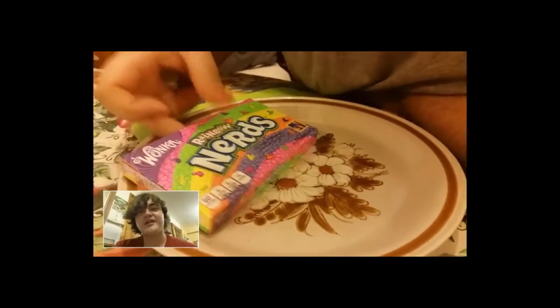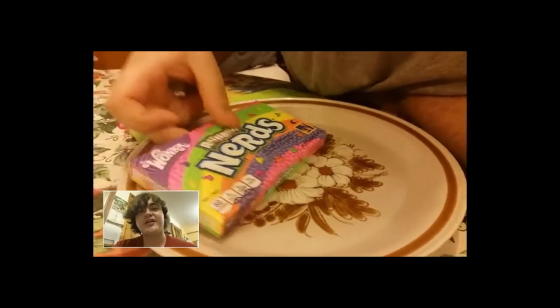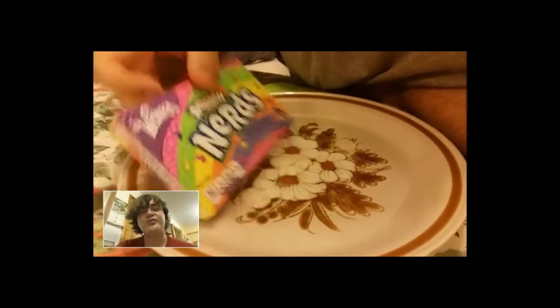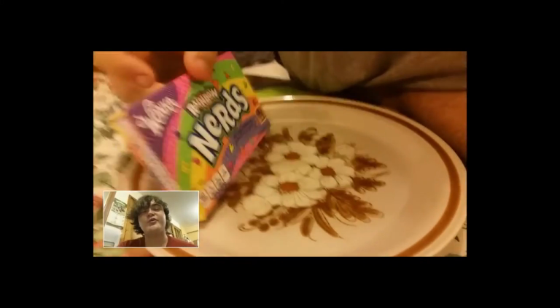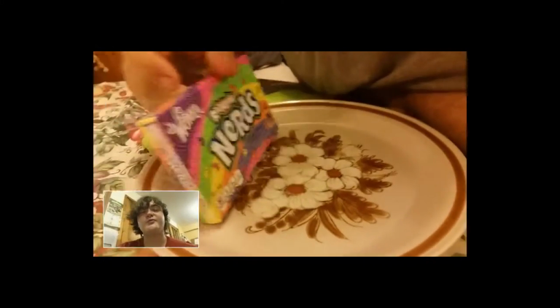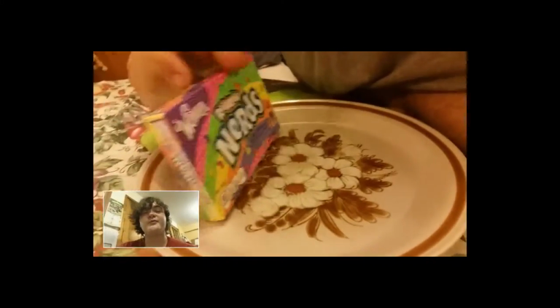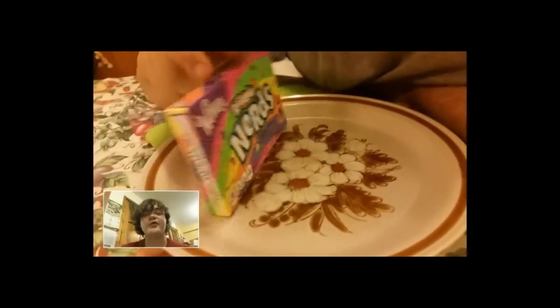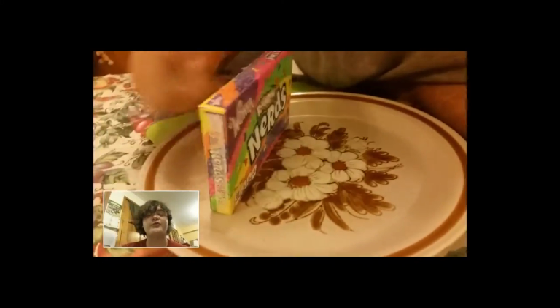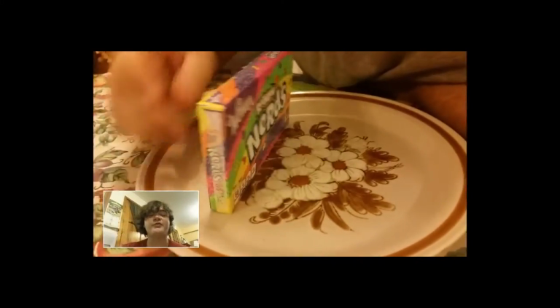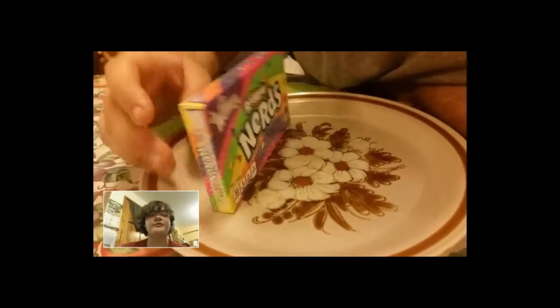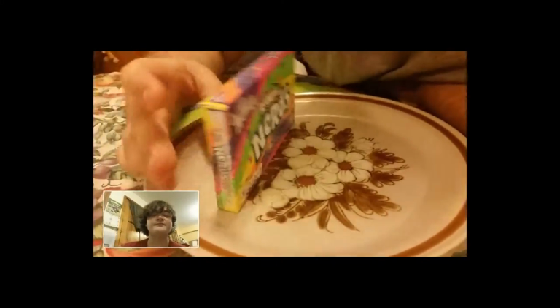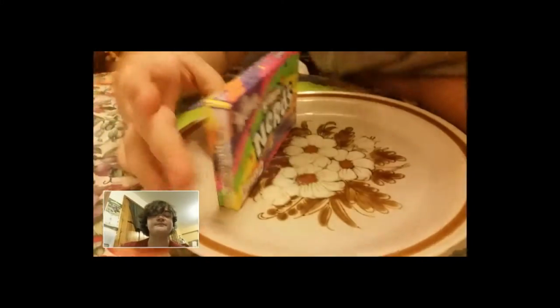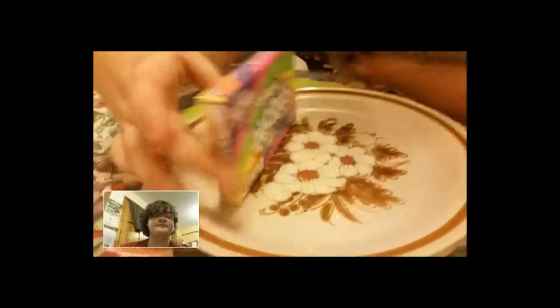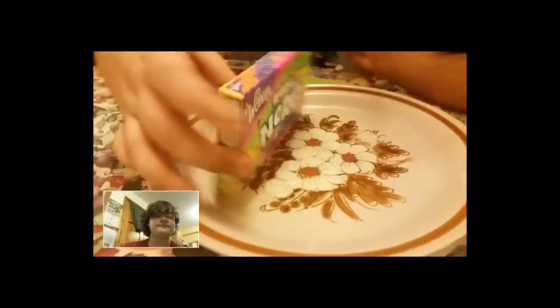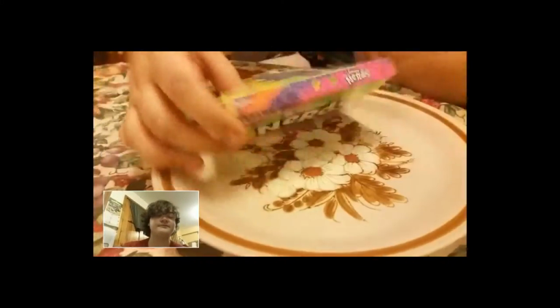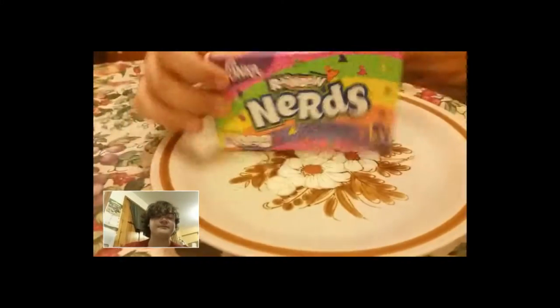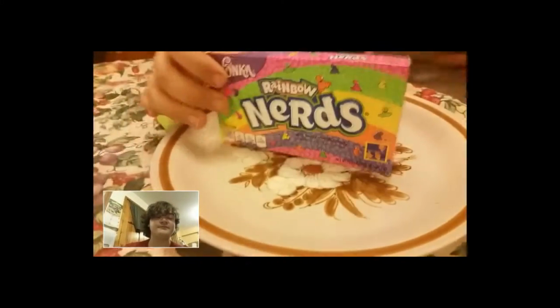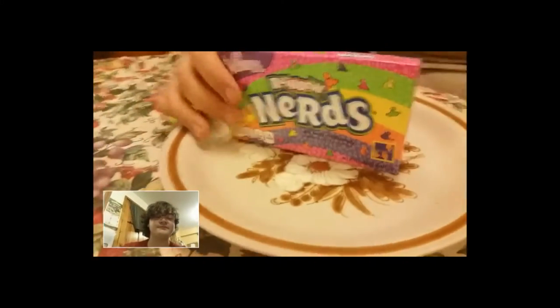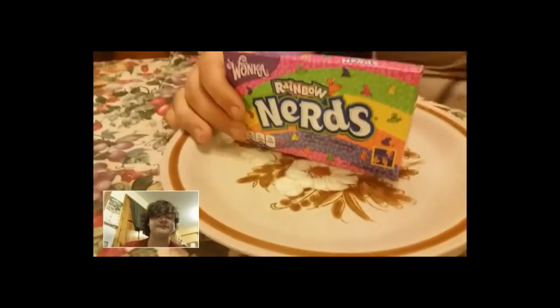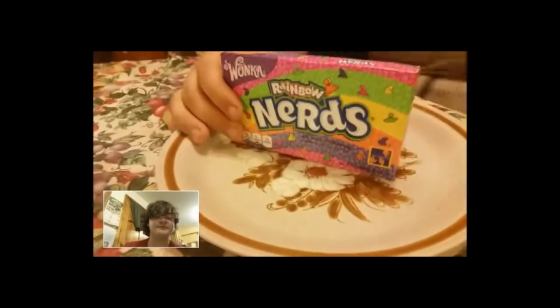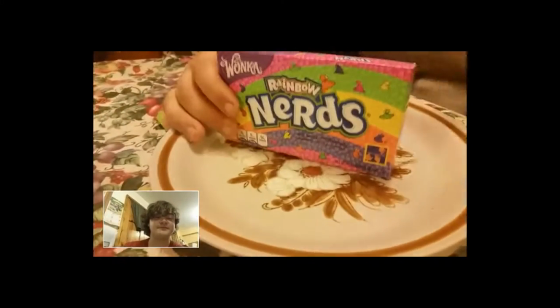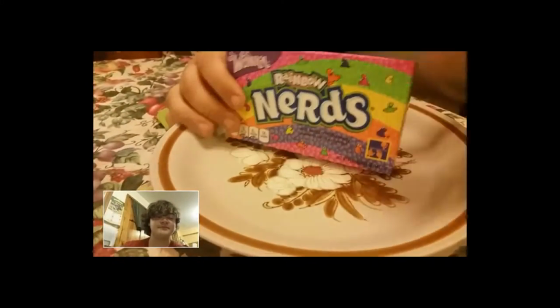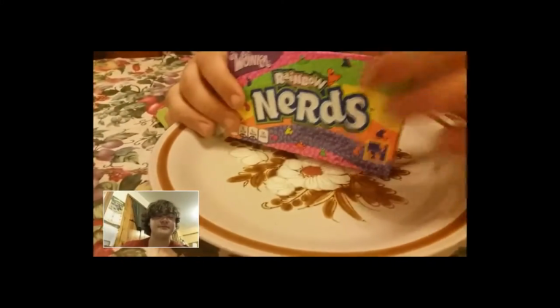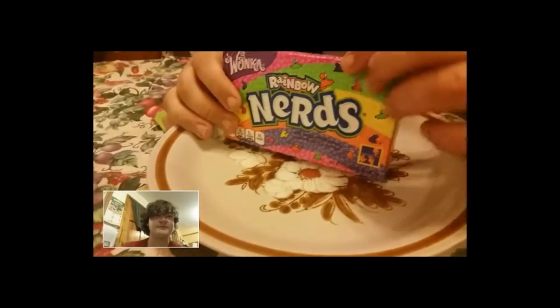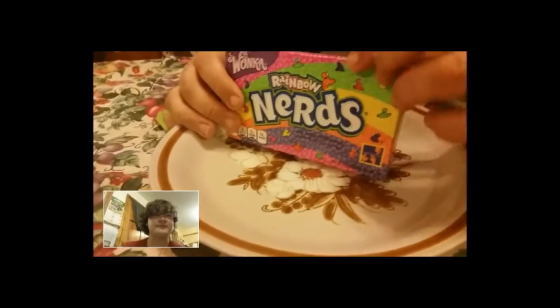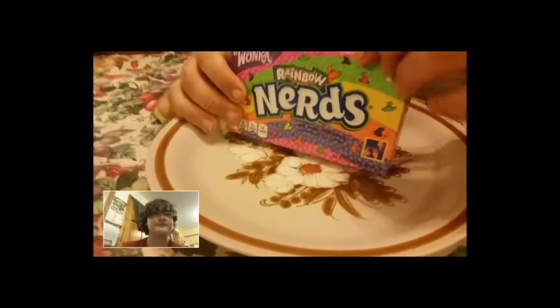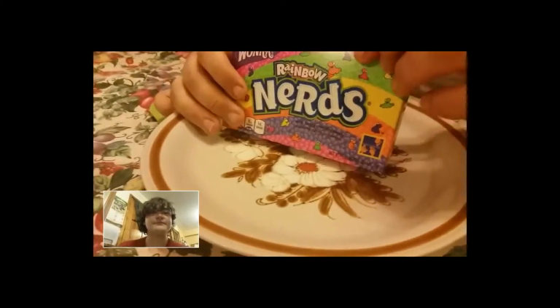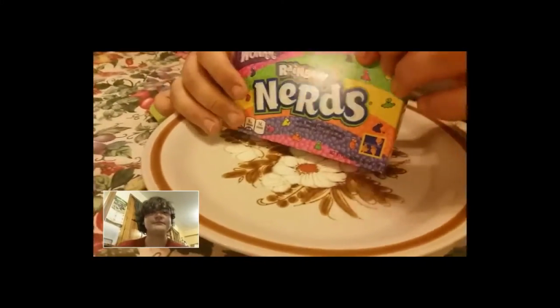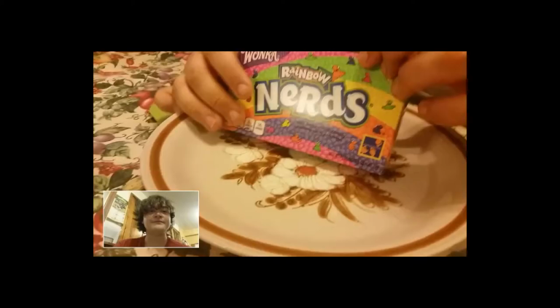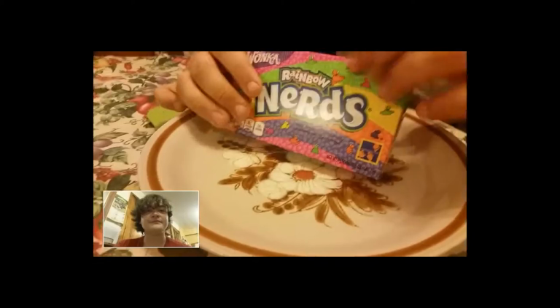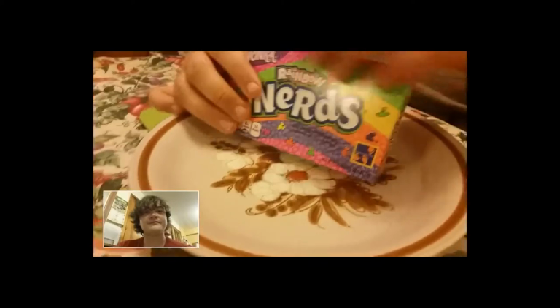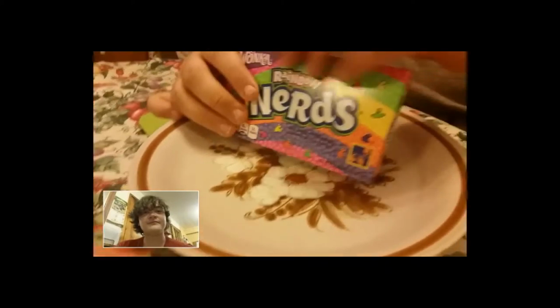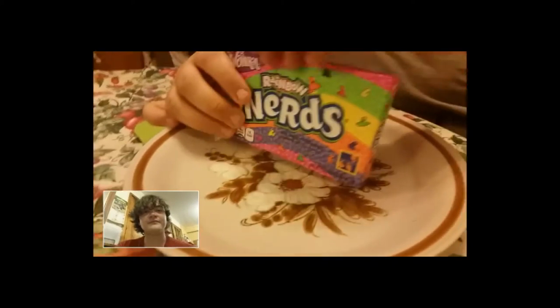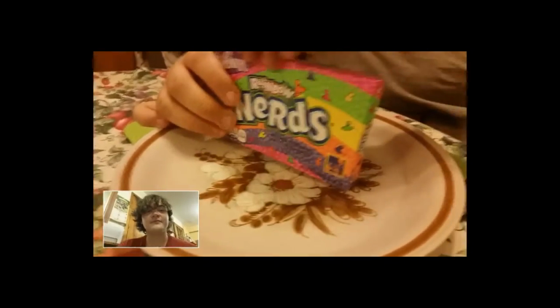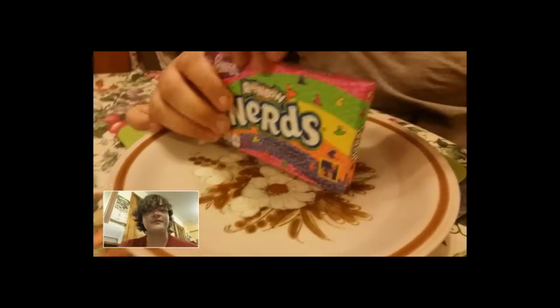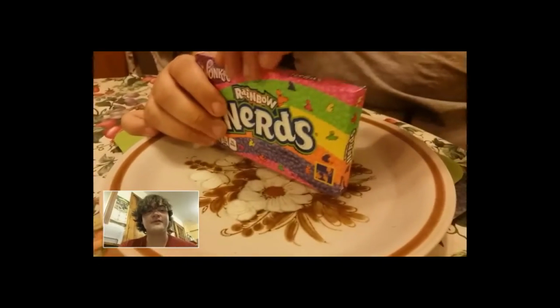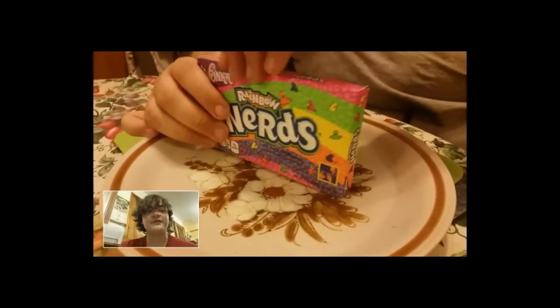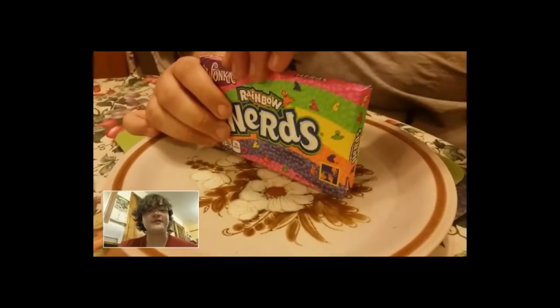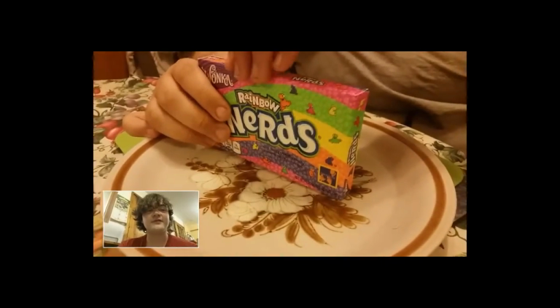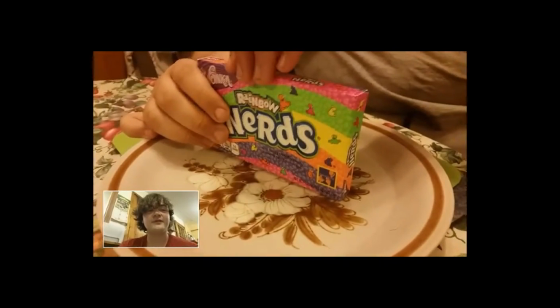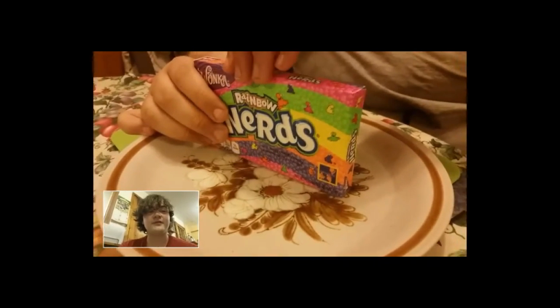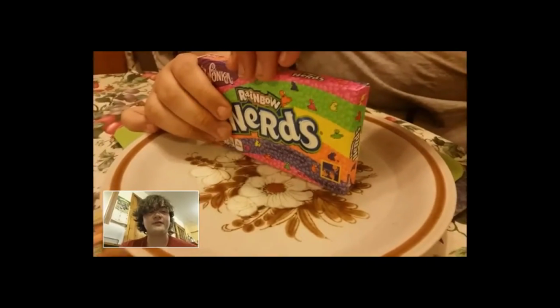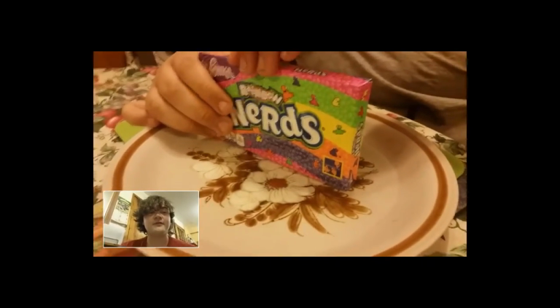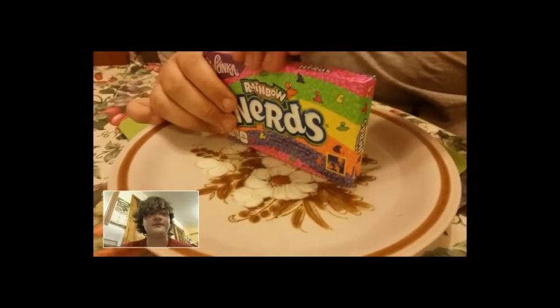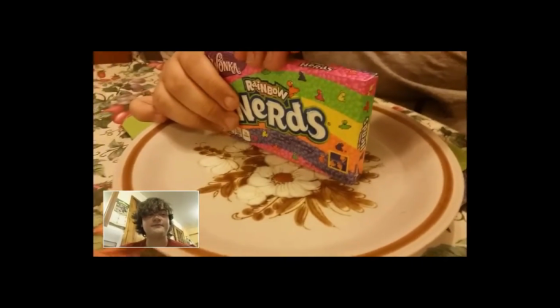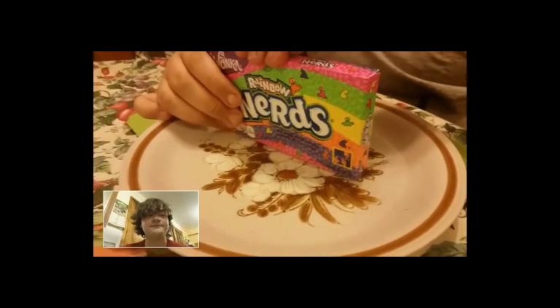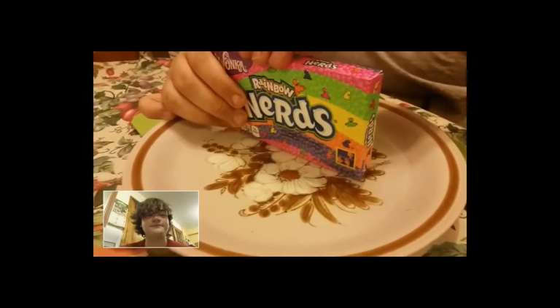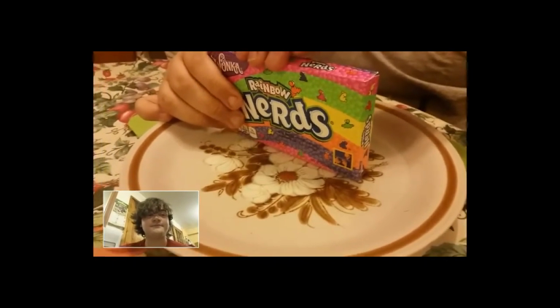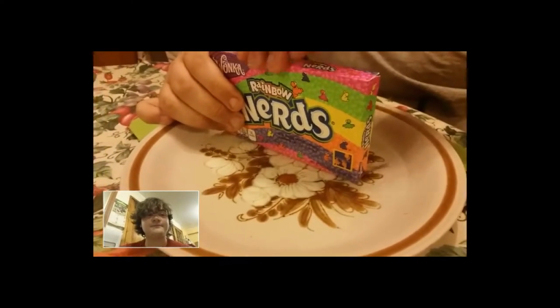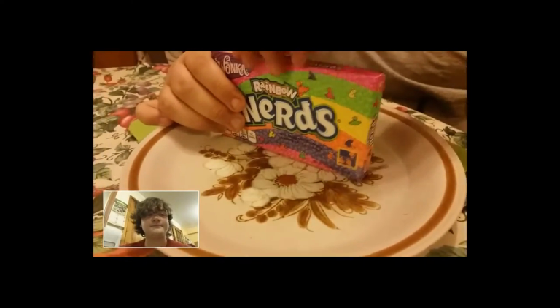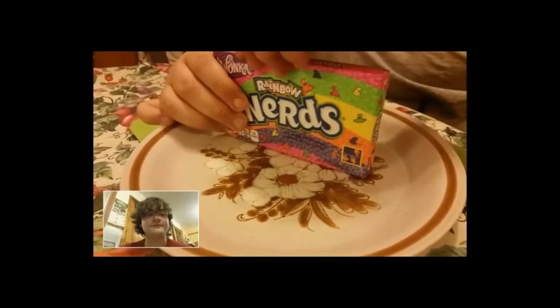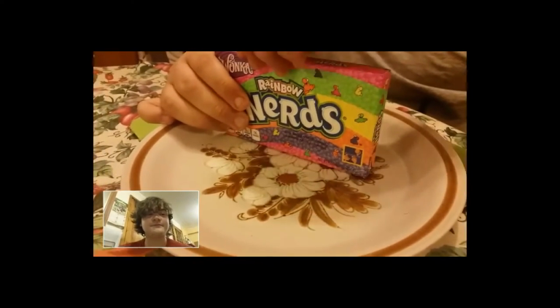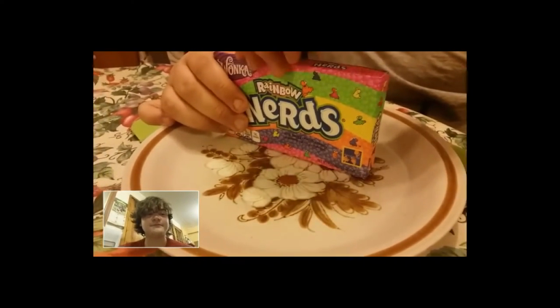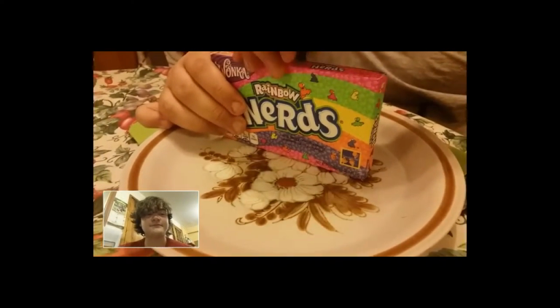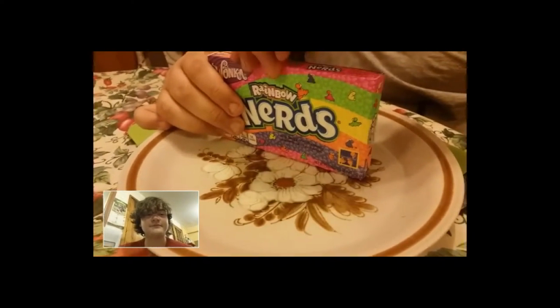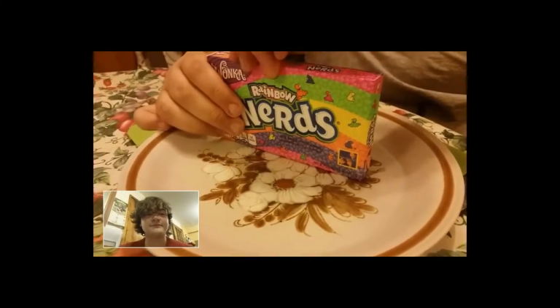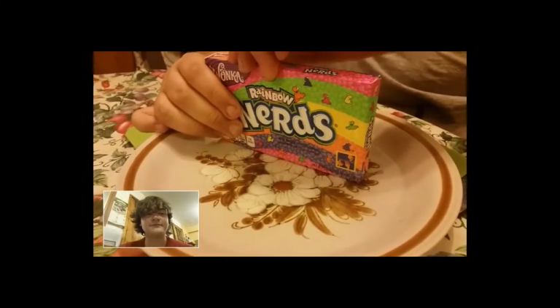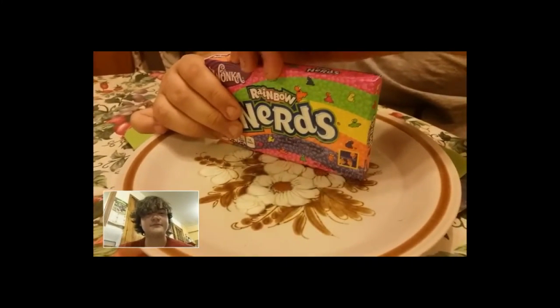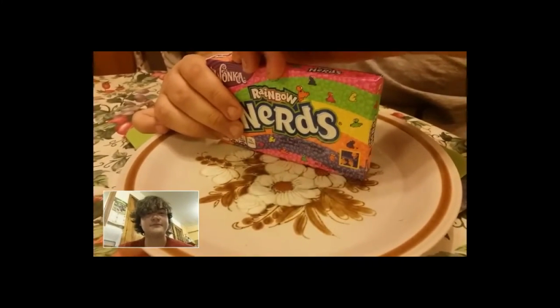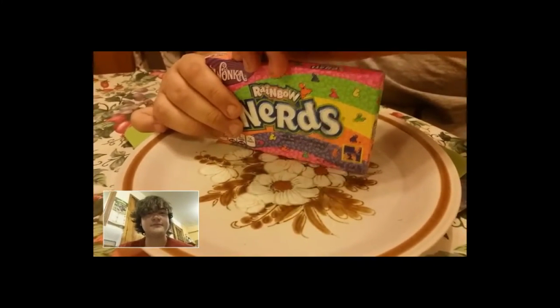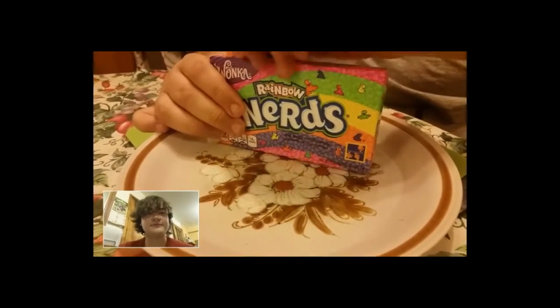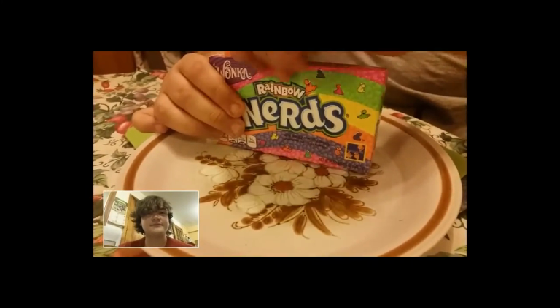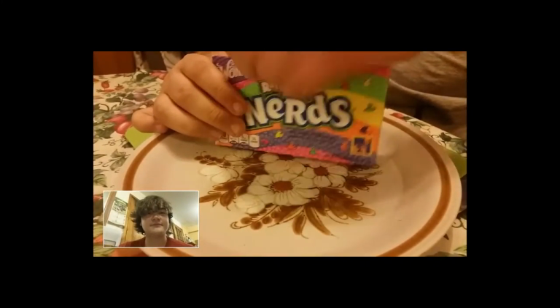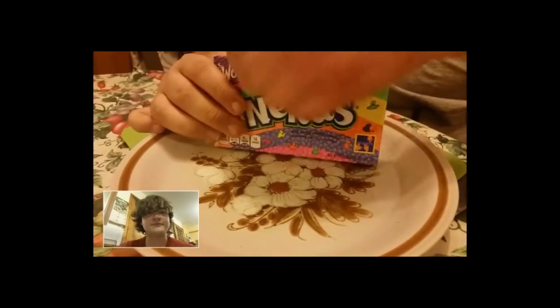We used to get Wonka stuff many years ago, before a lot of these new Wonka stuff came out.